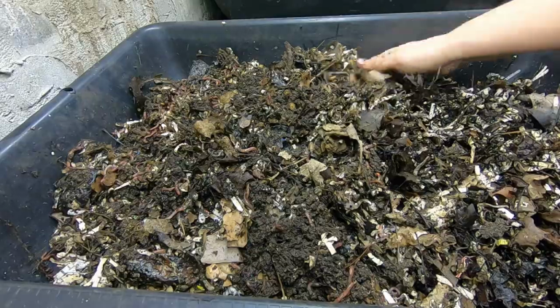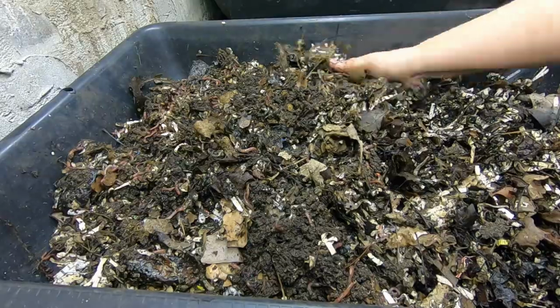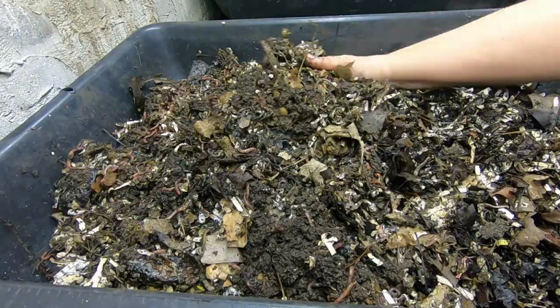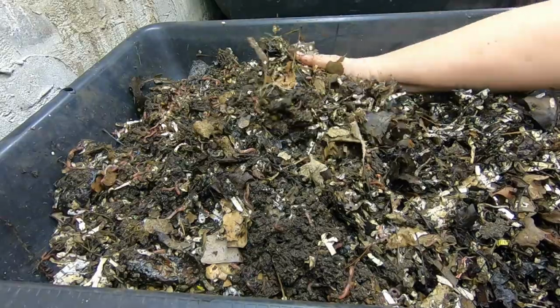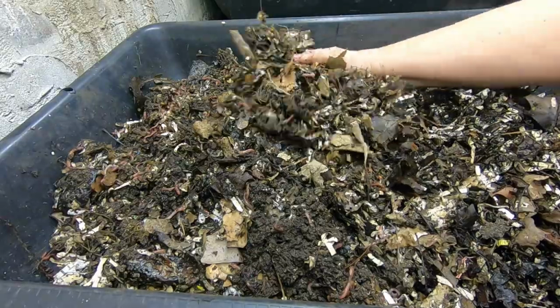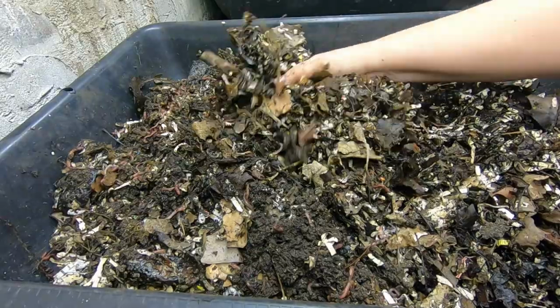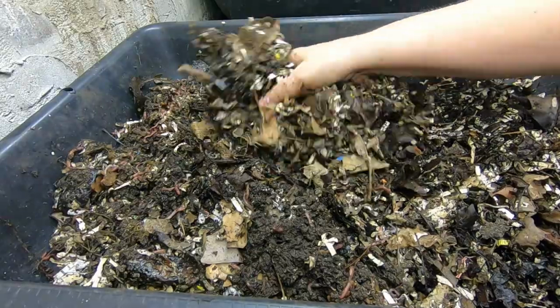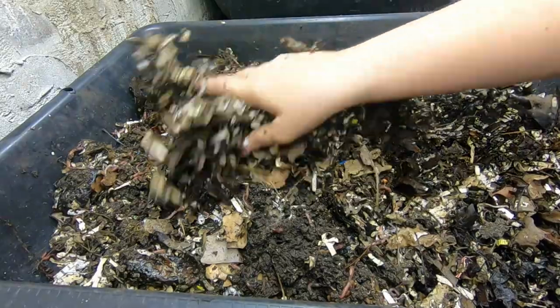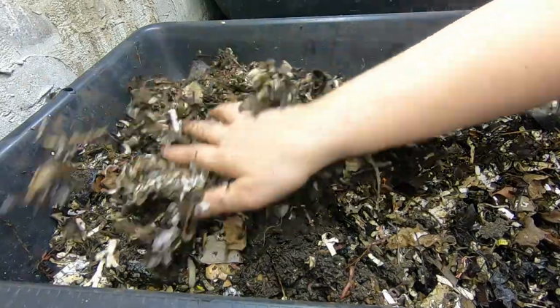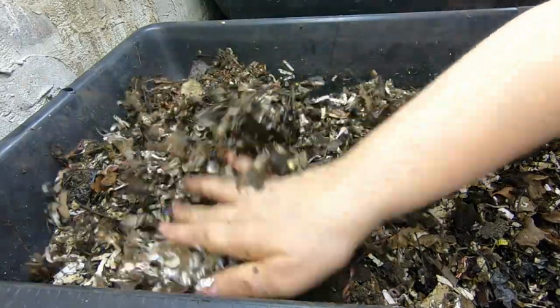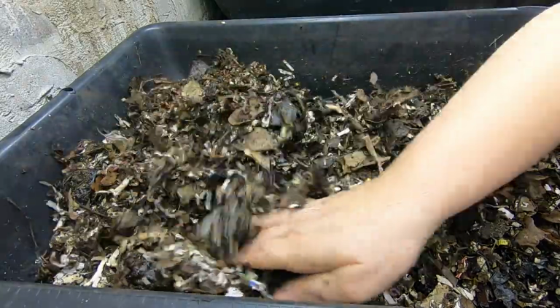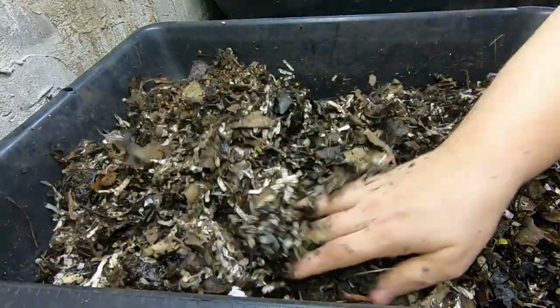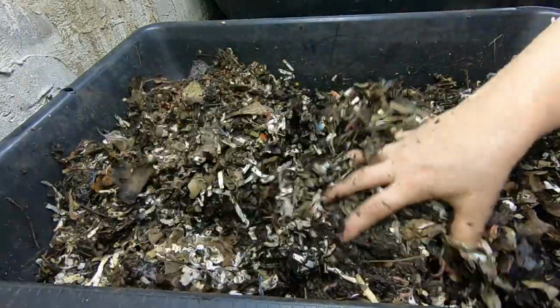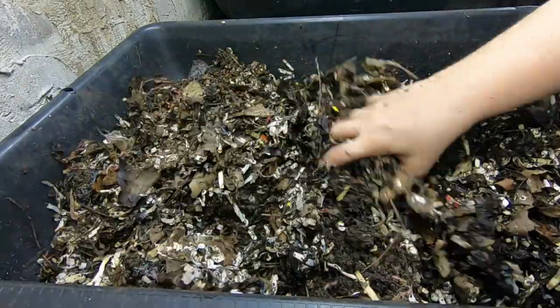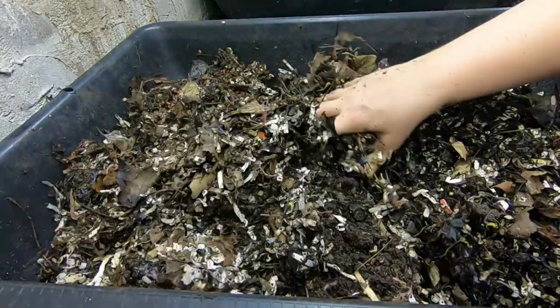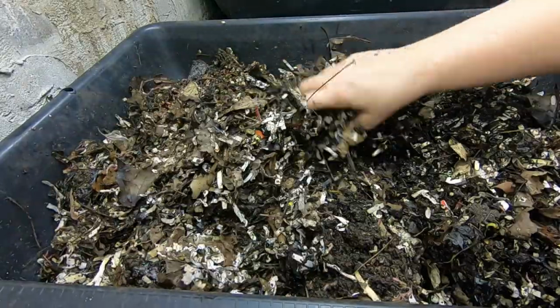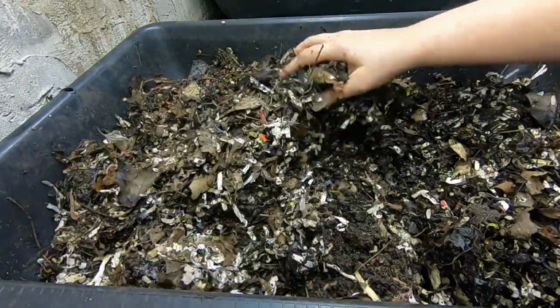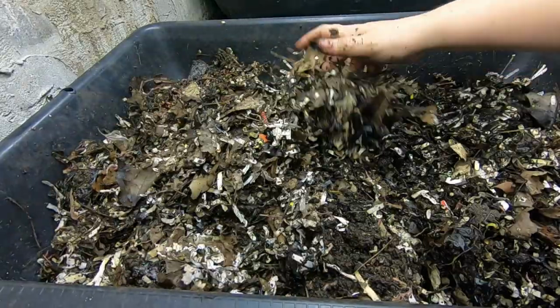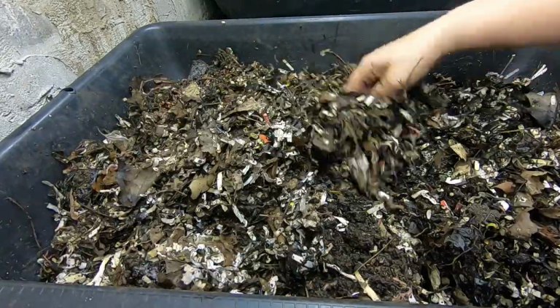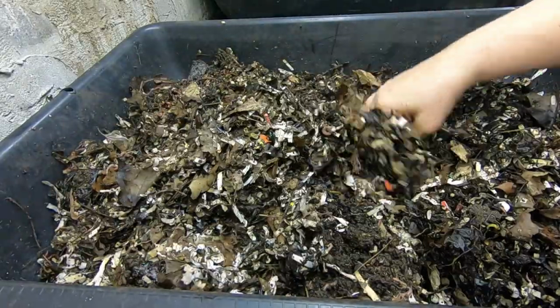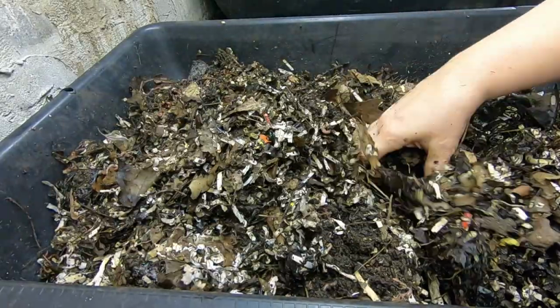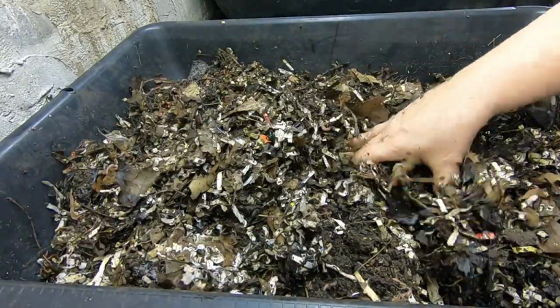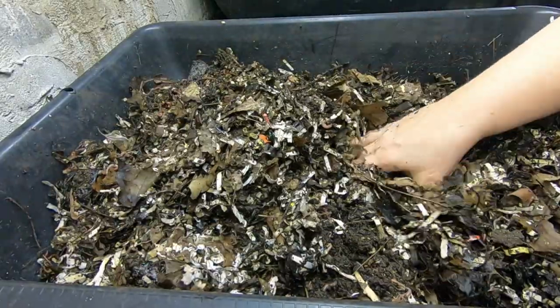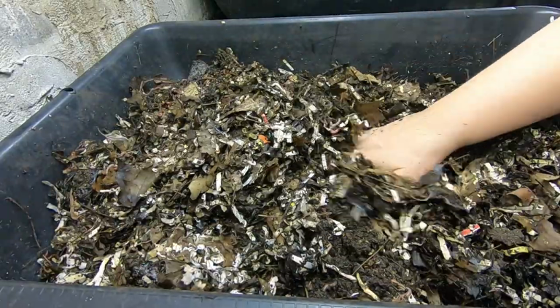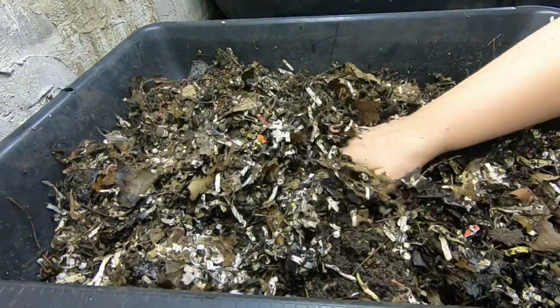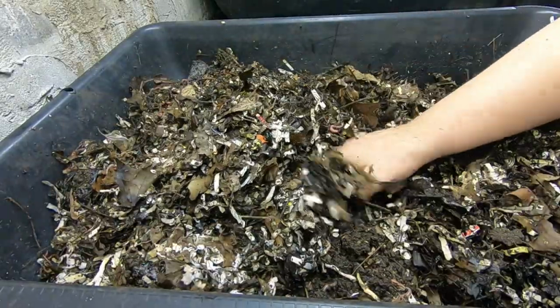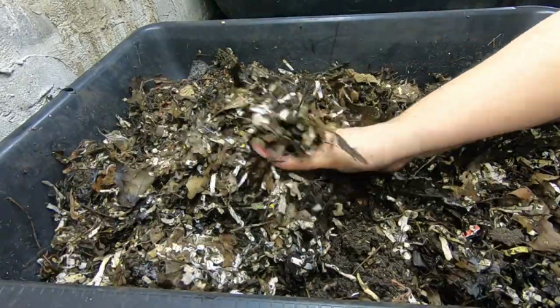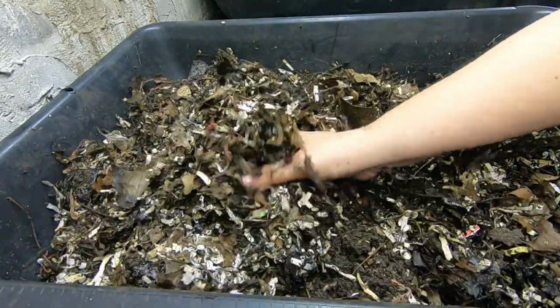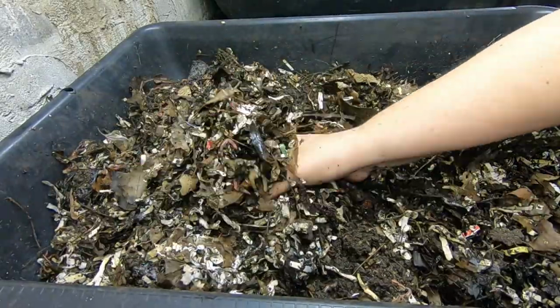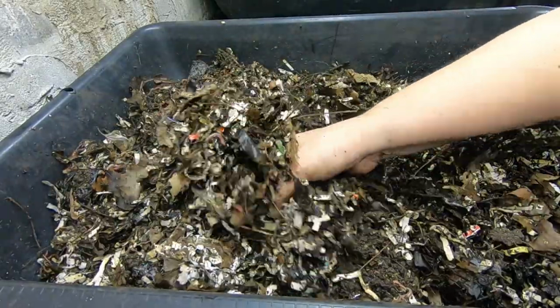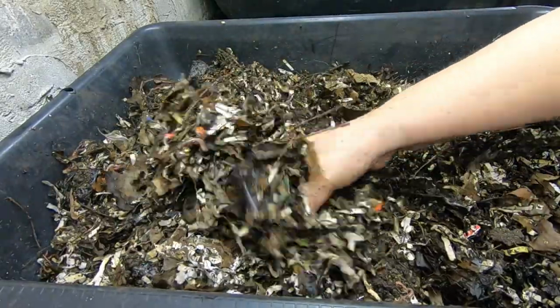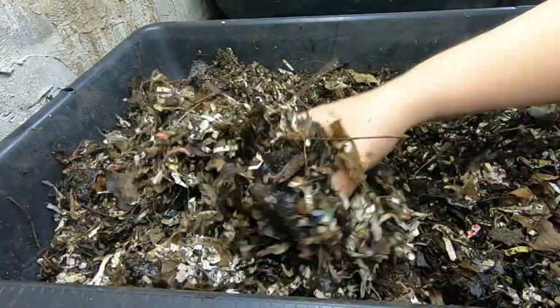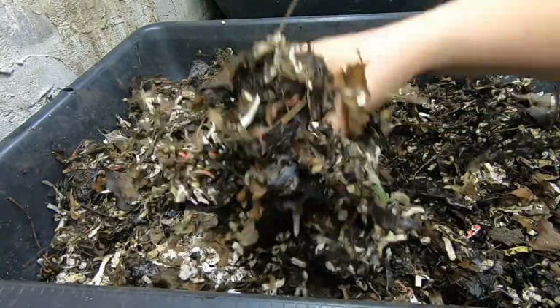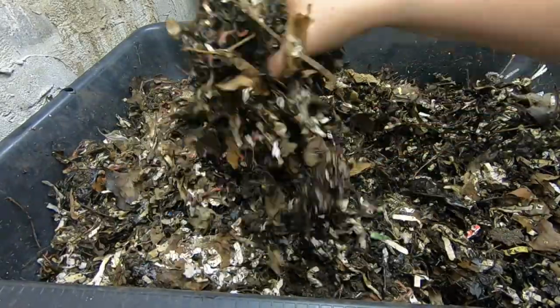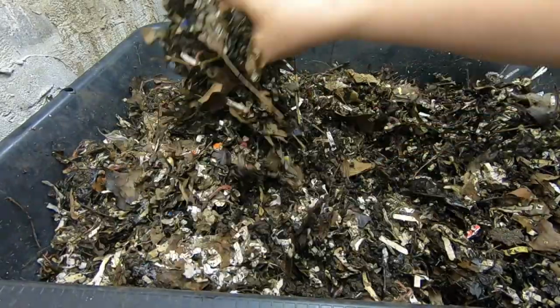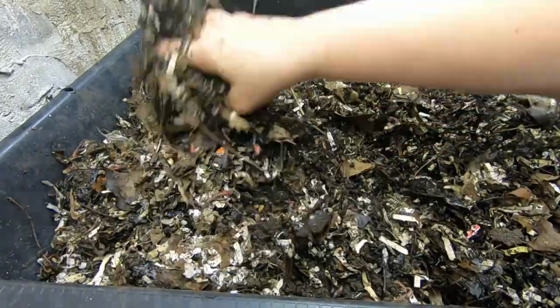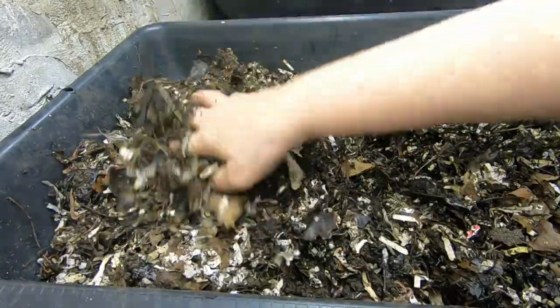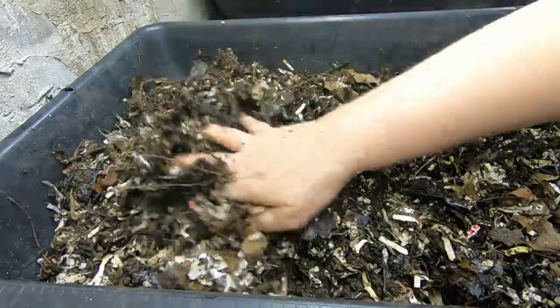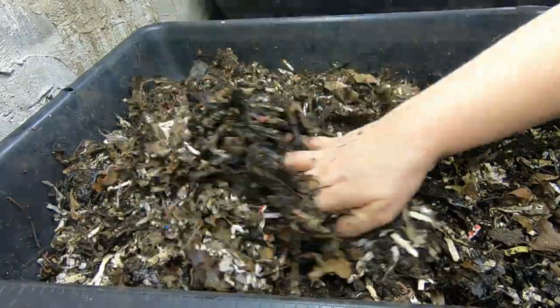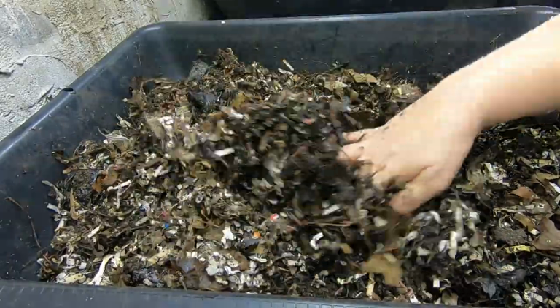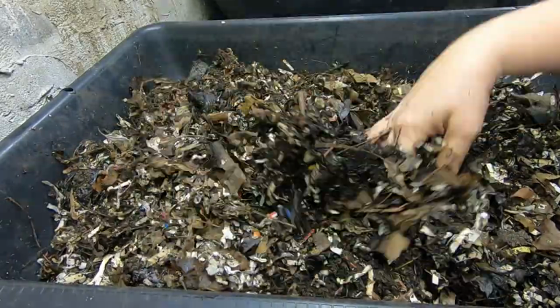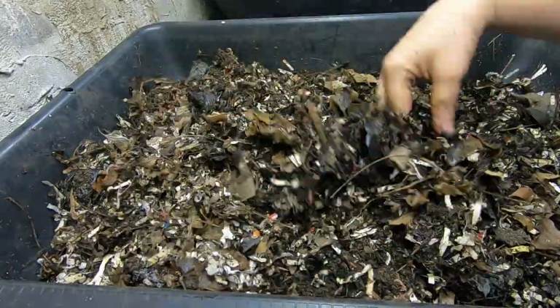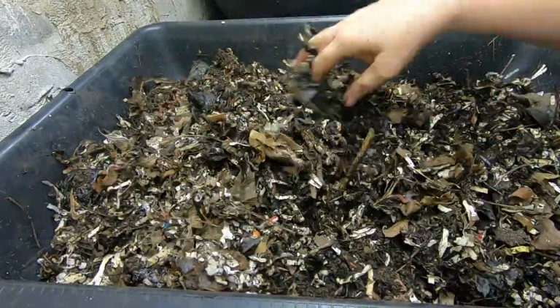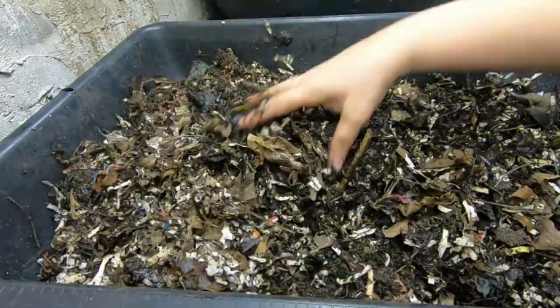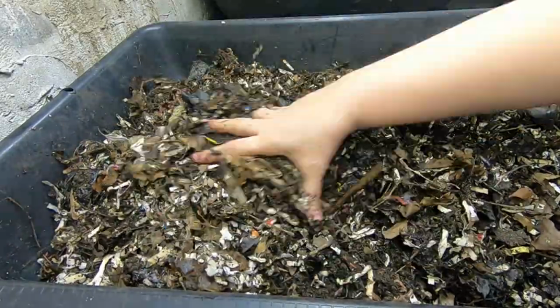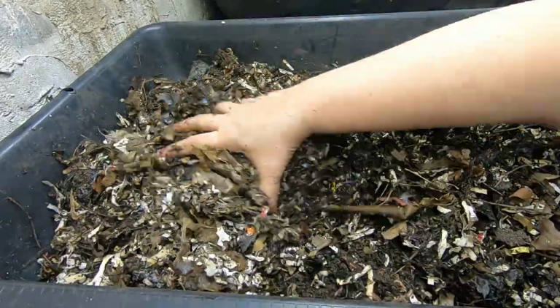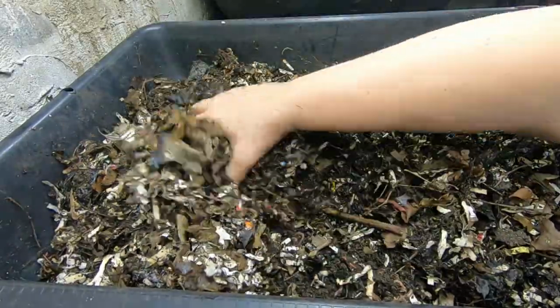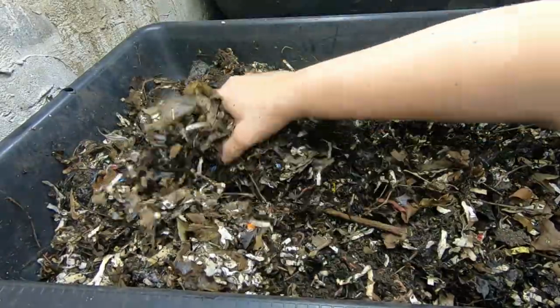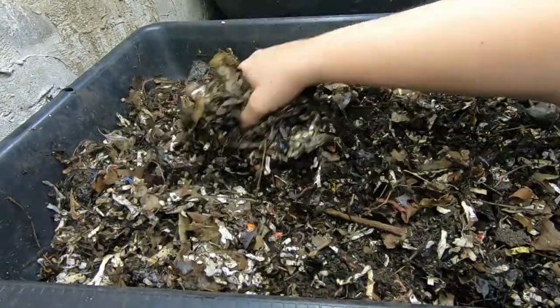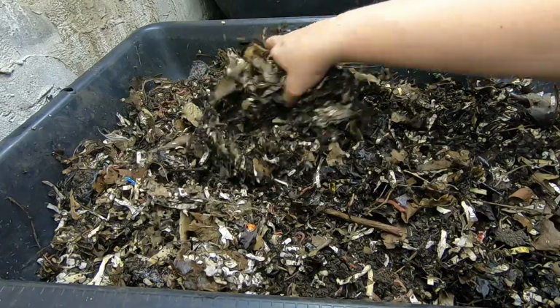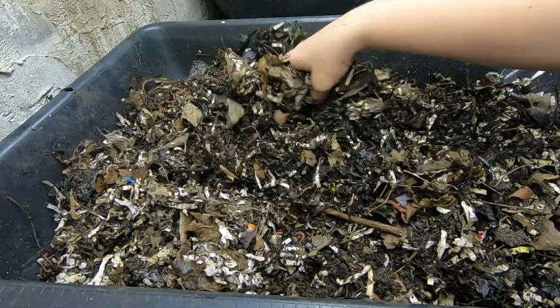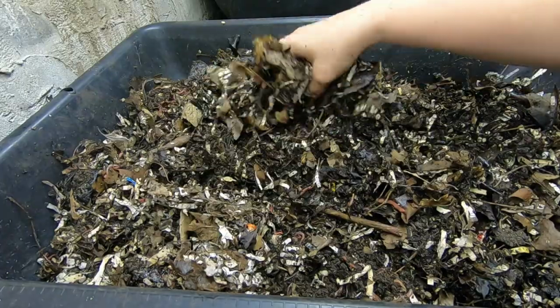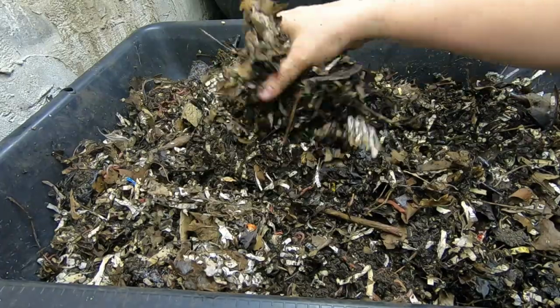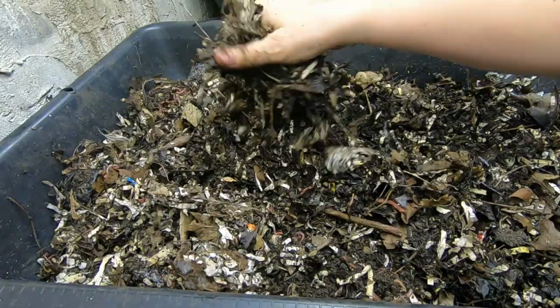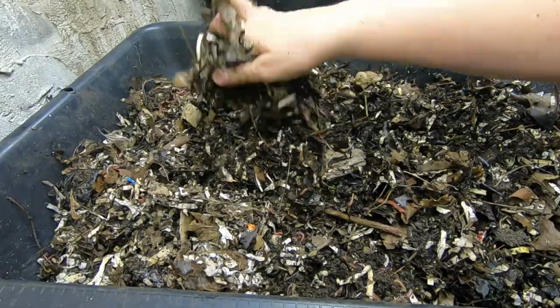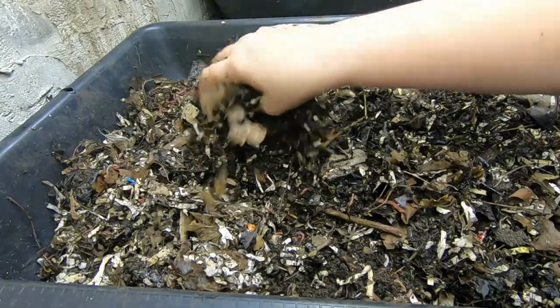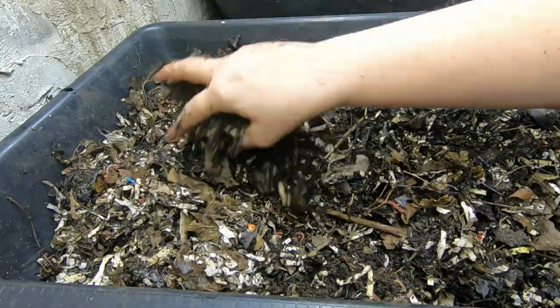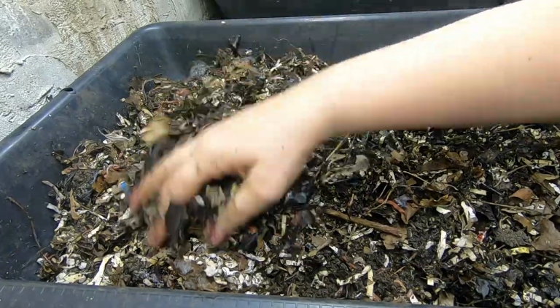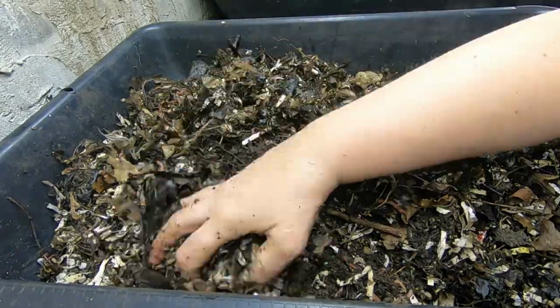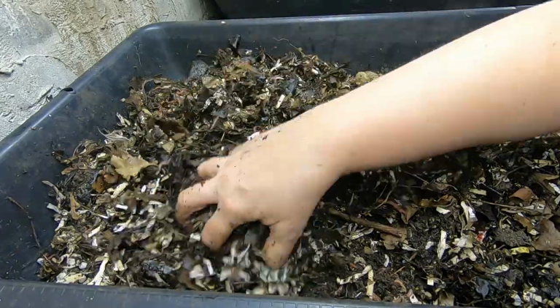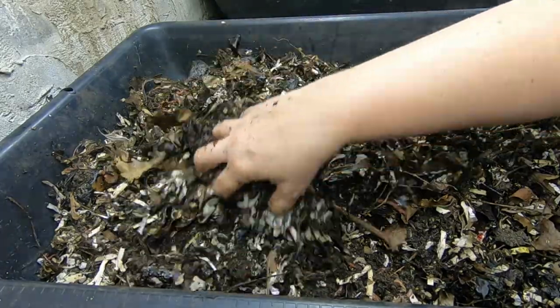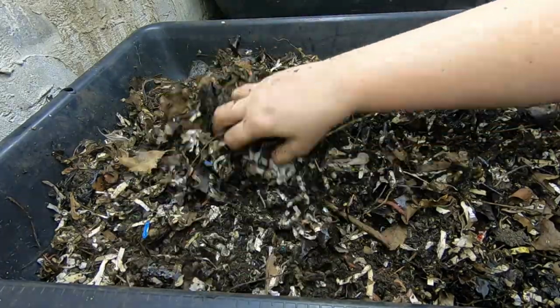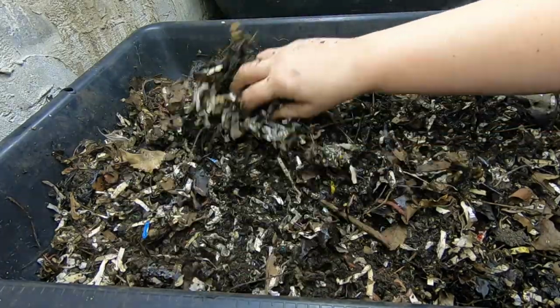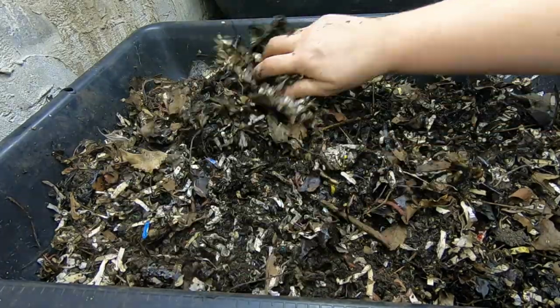Just looking at them, they look like they're very healthy. Still seeing good size worms.